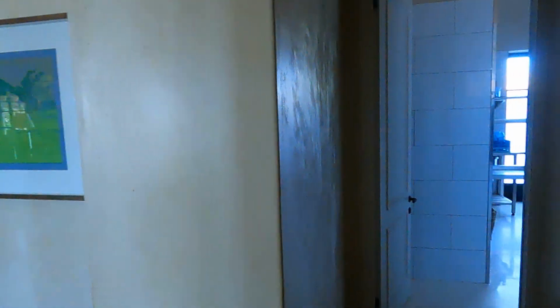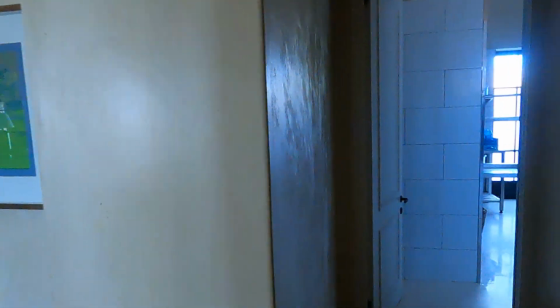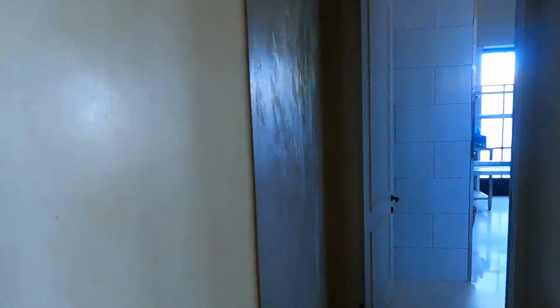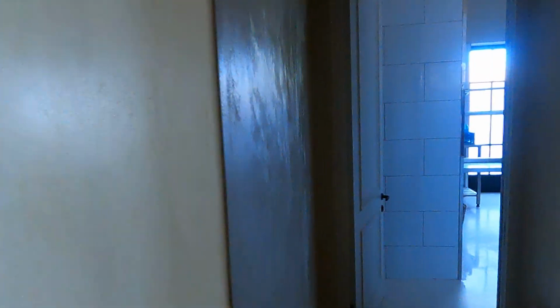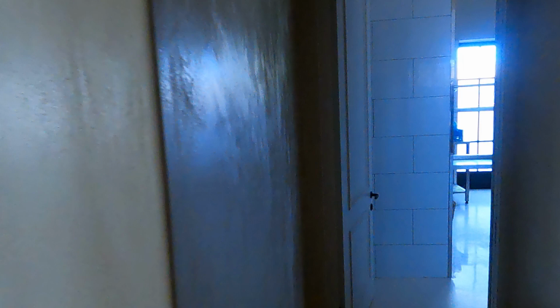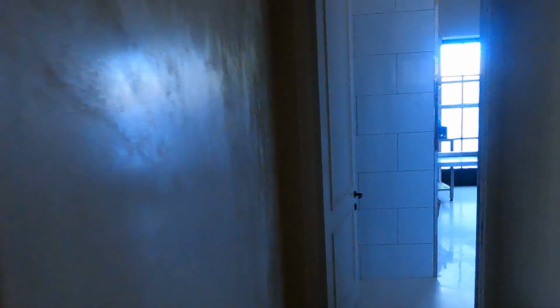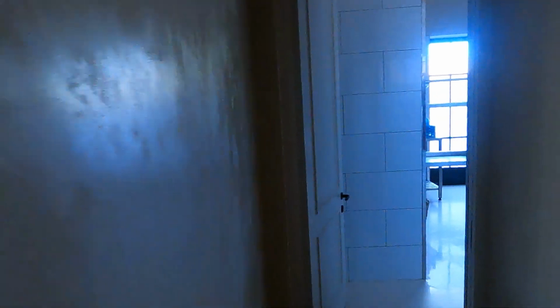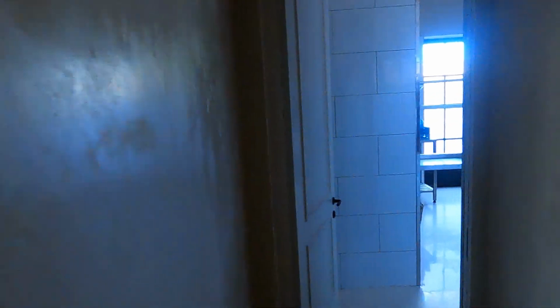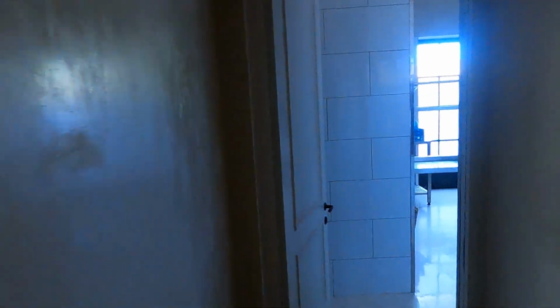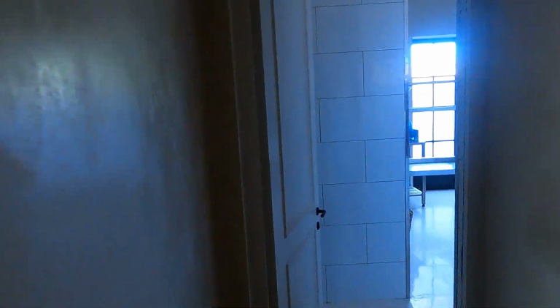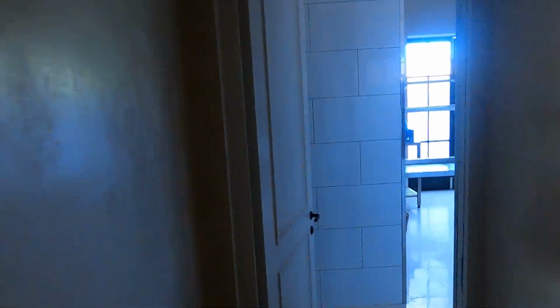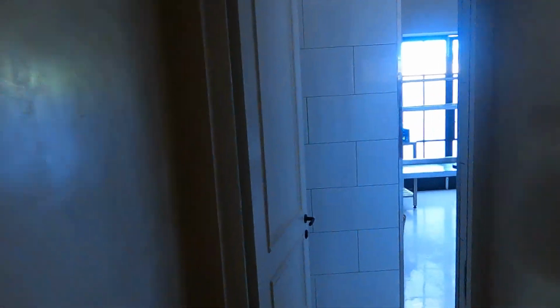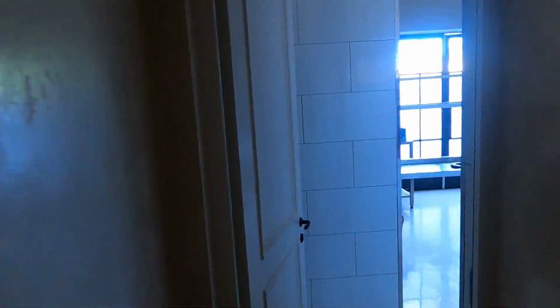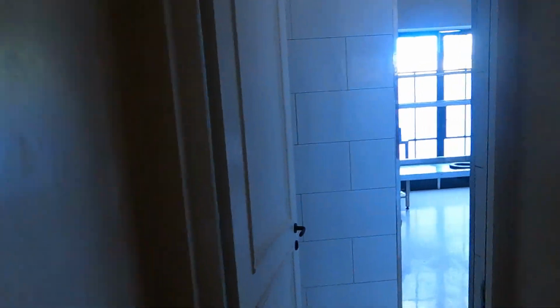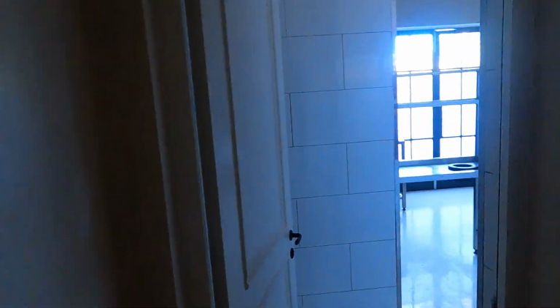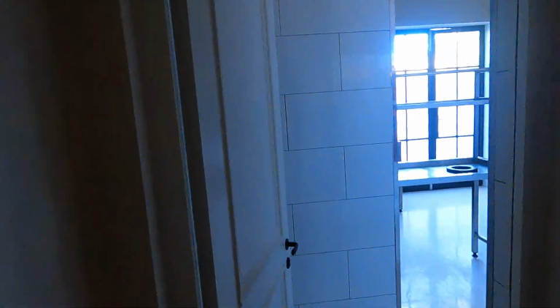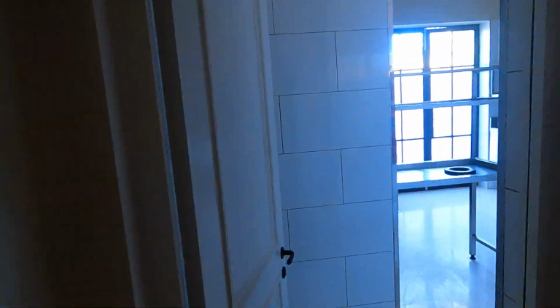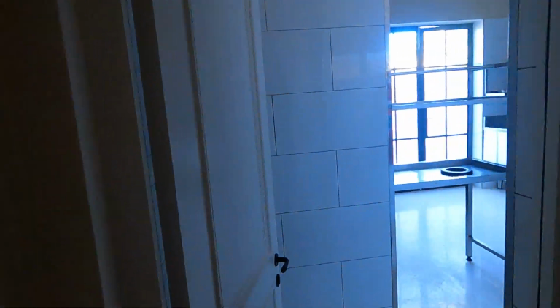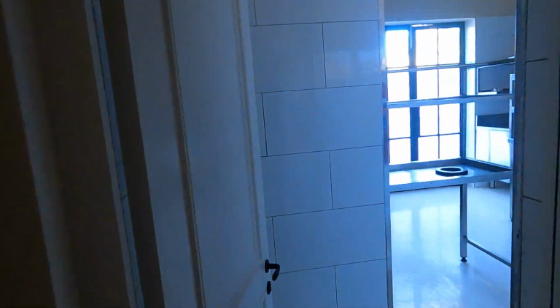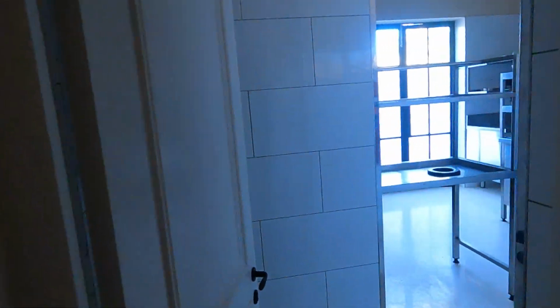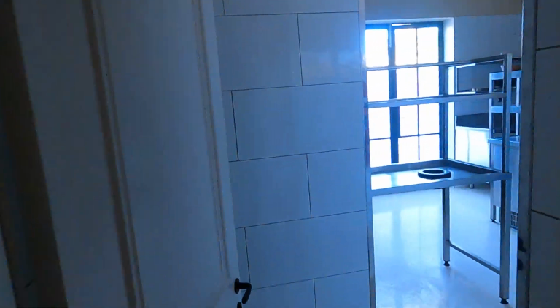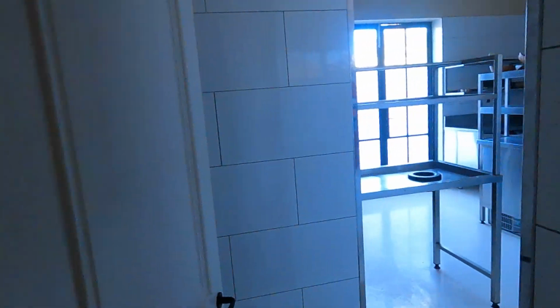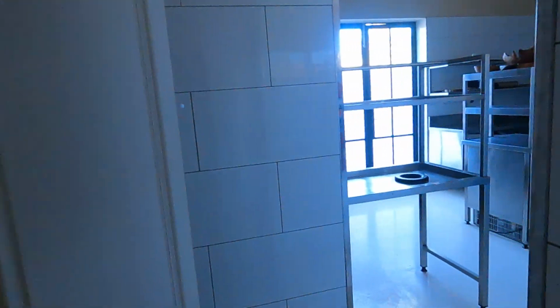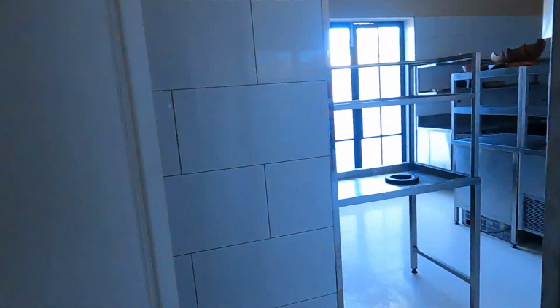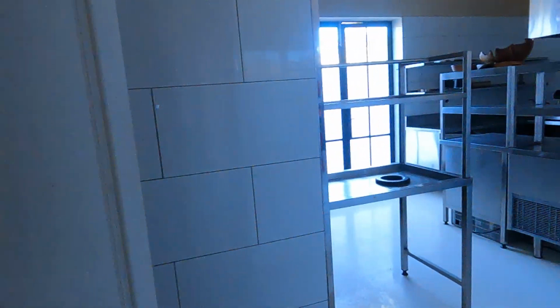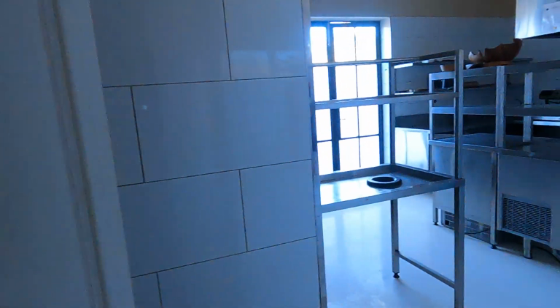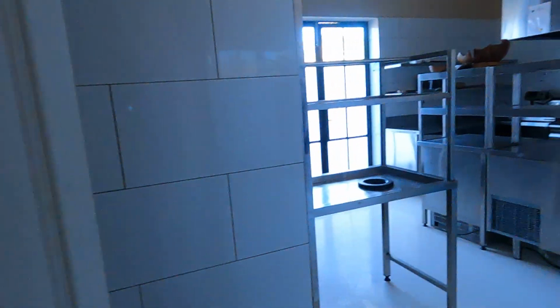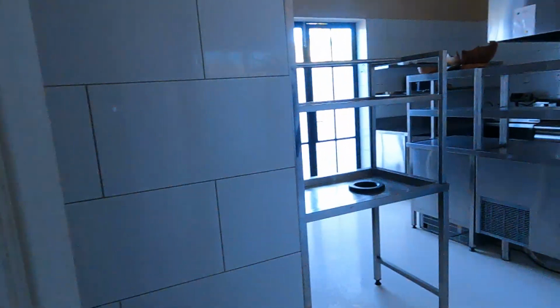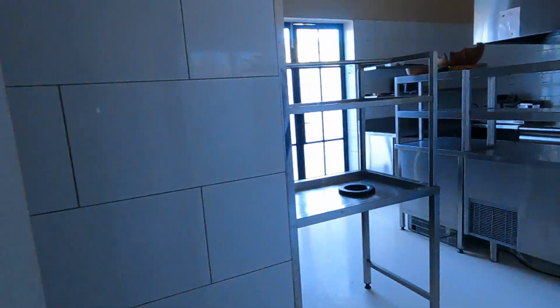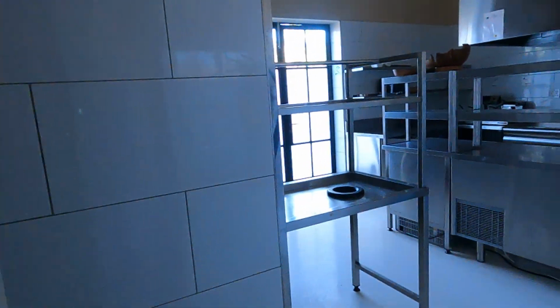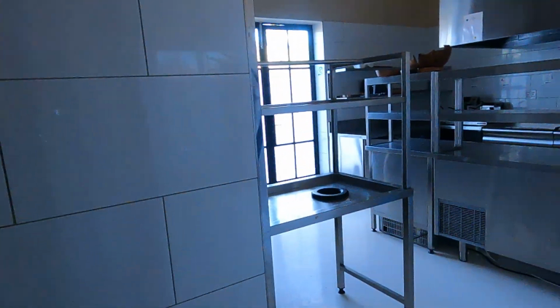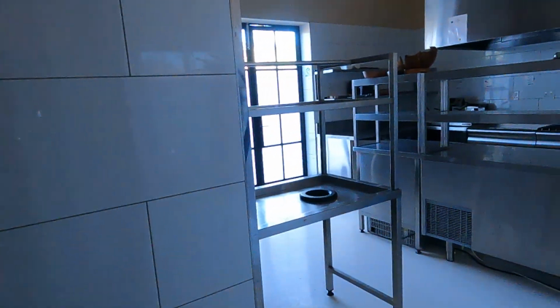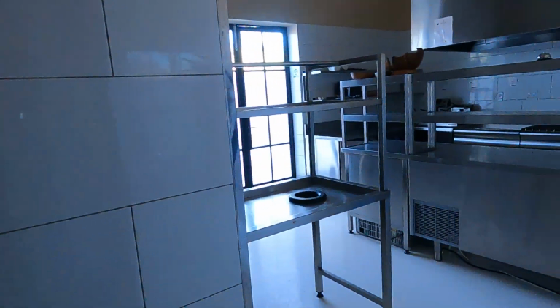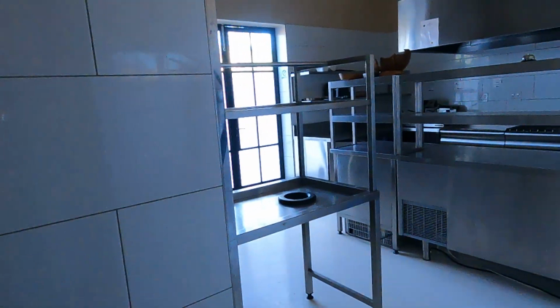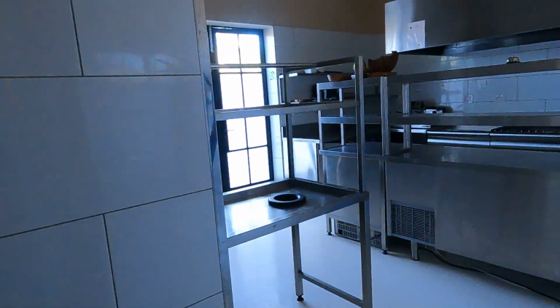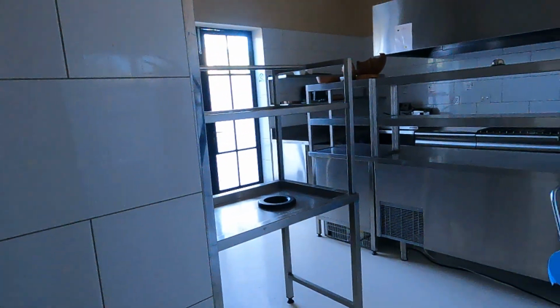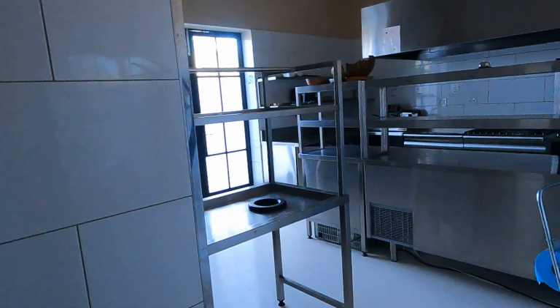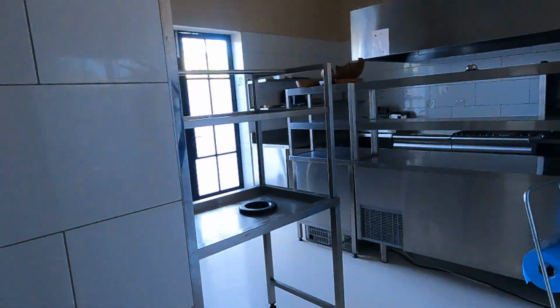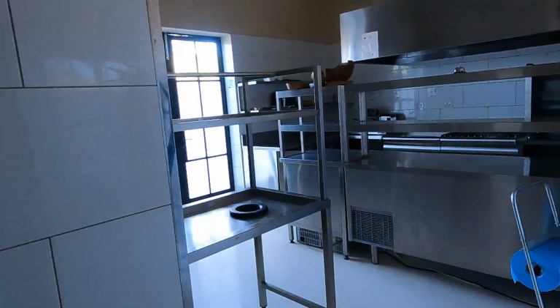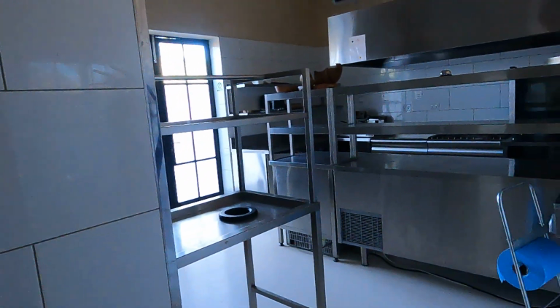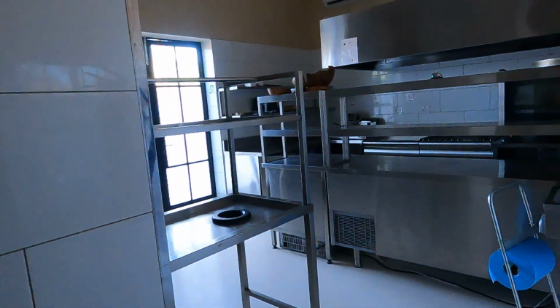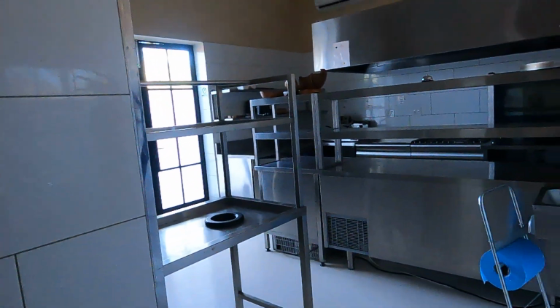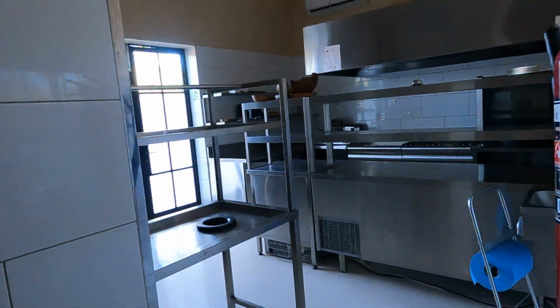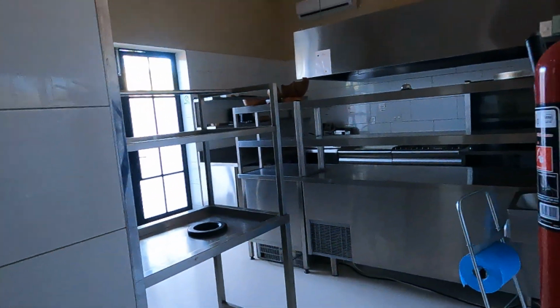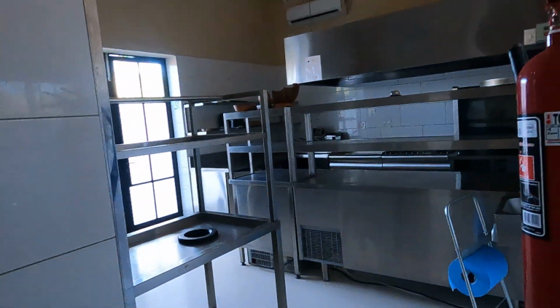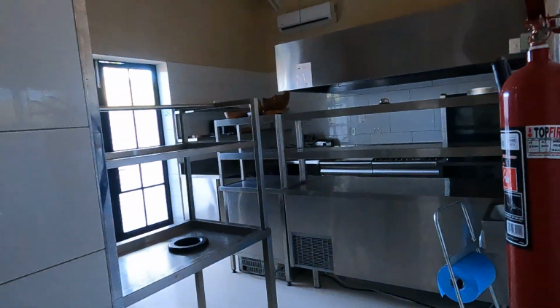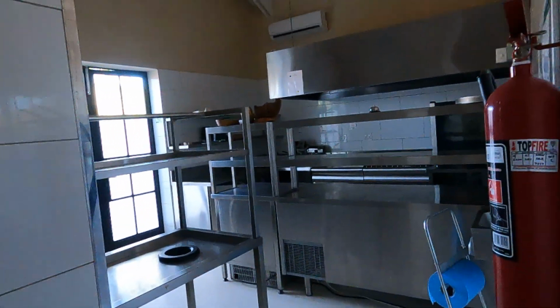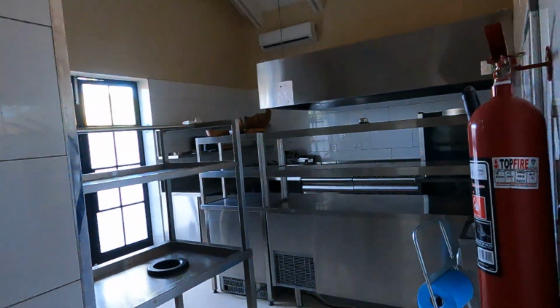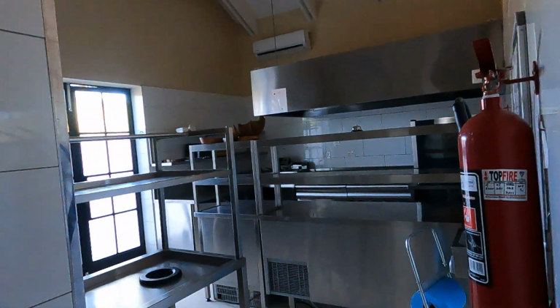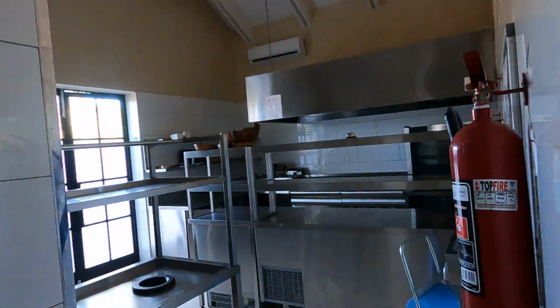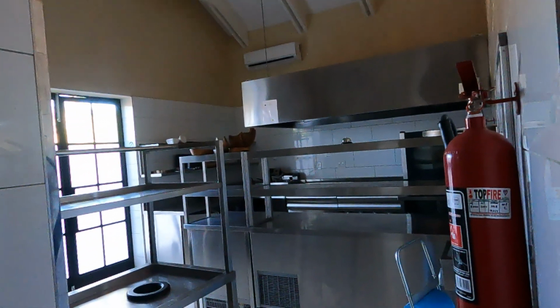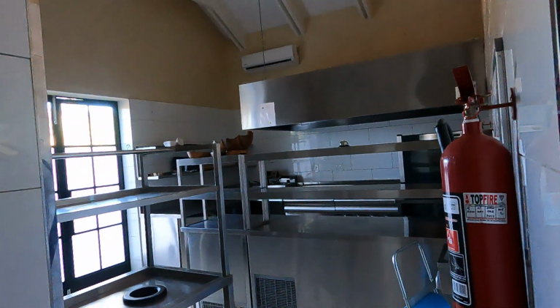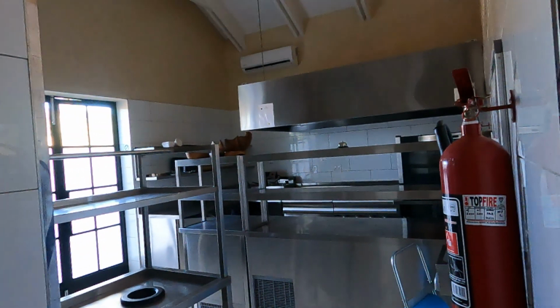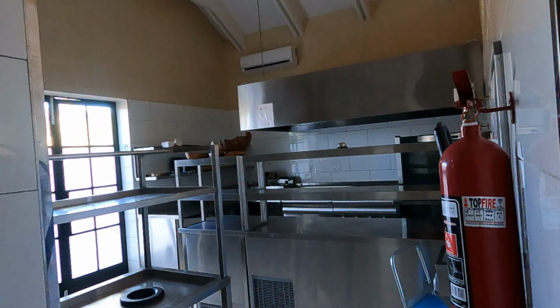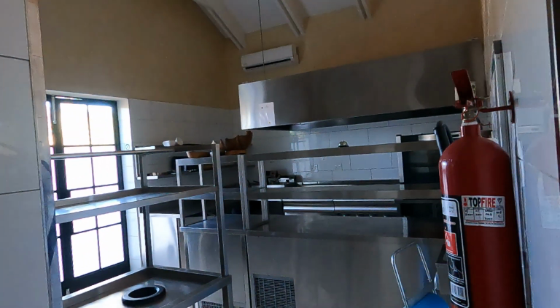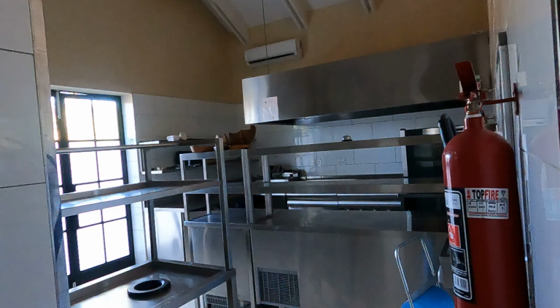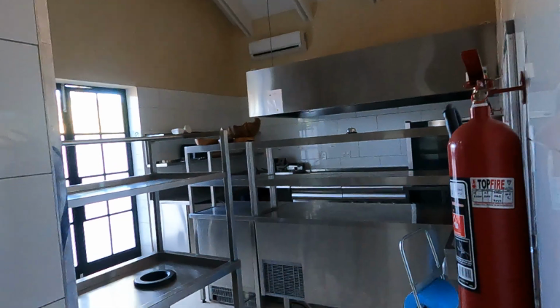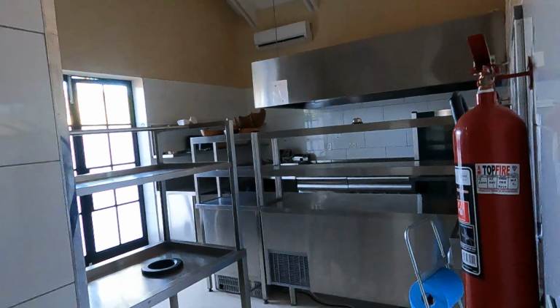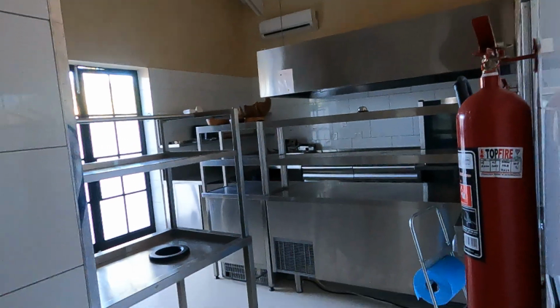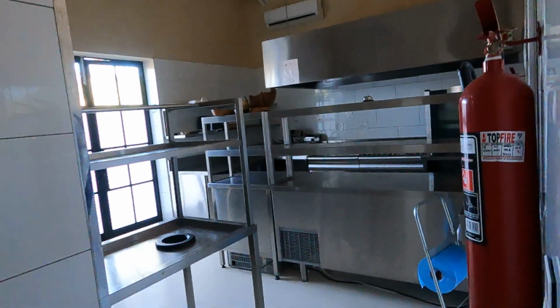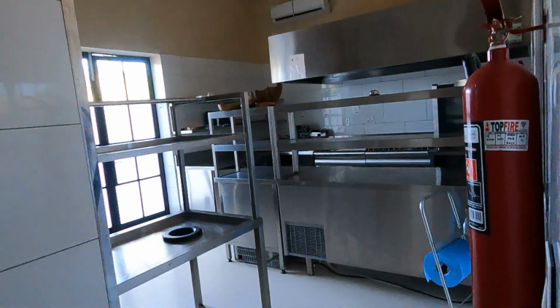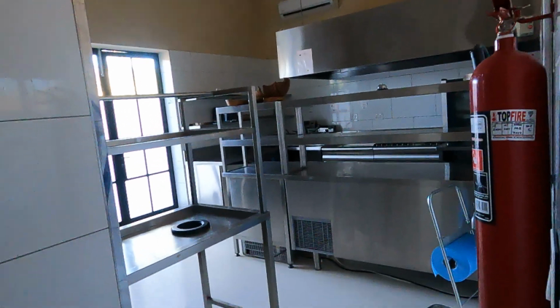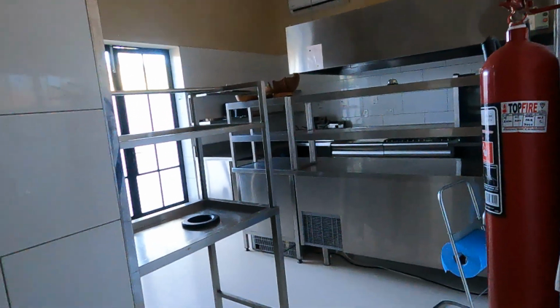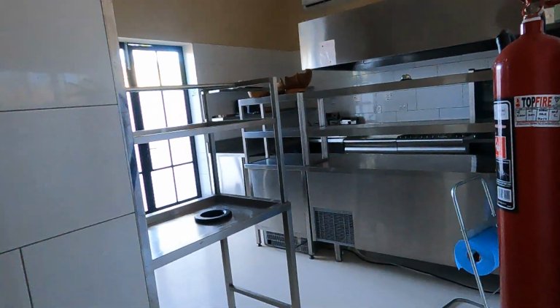Just a quick peek into the kitchen — this is where the staff would be cooking for you in what is basically a commercial kitchen.